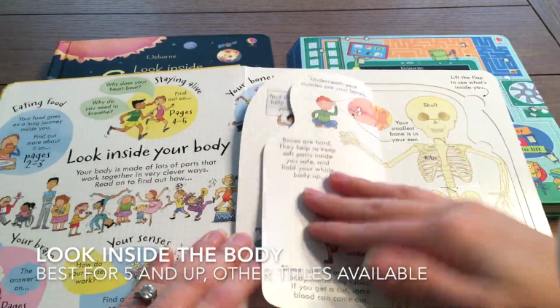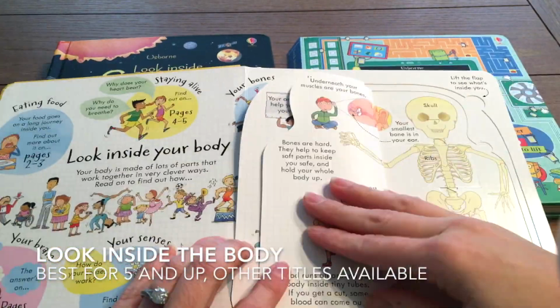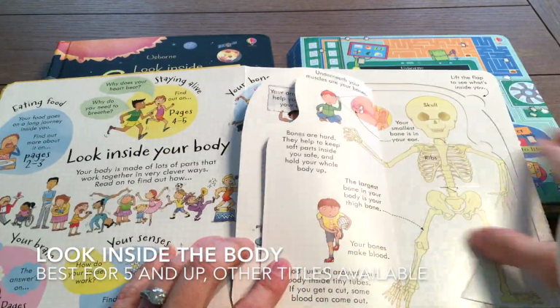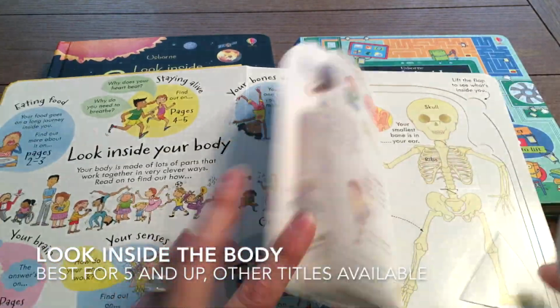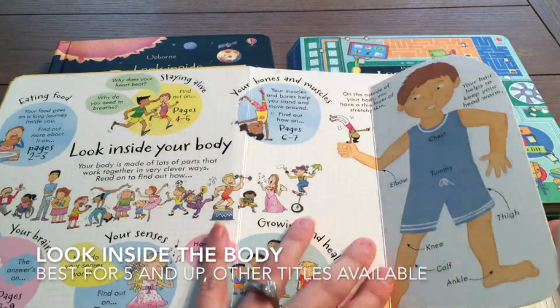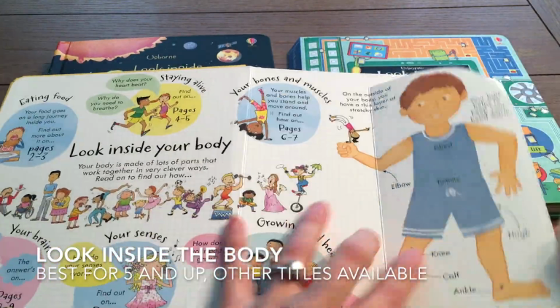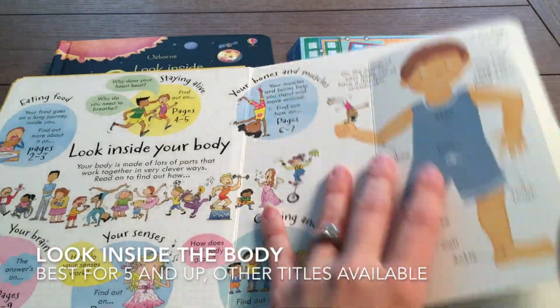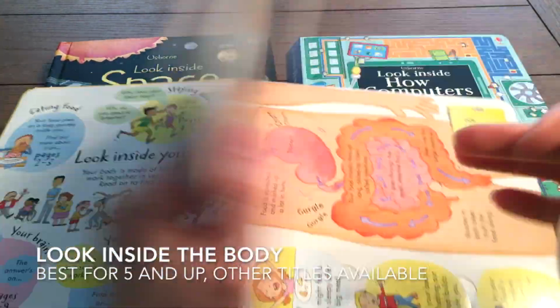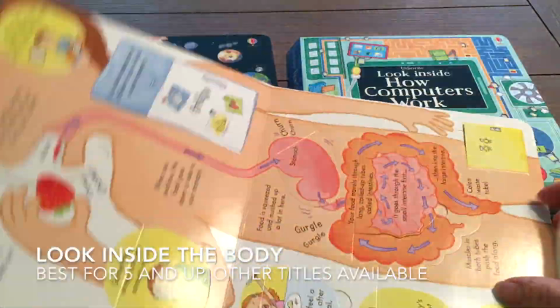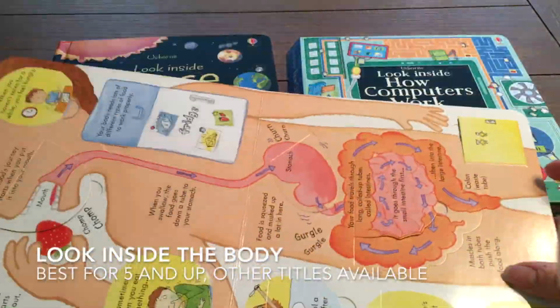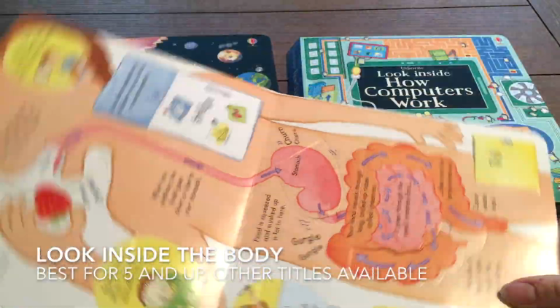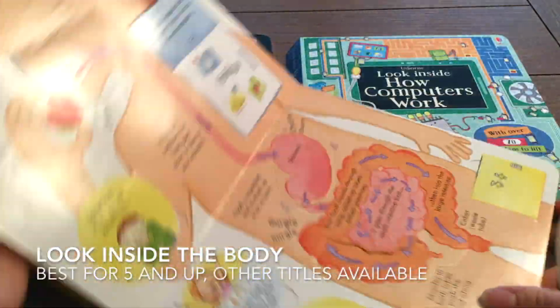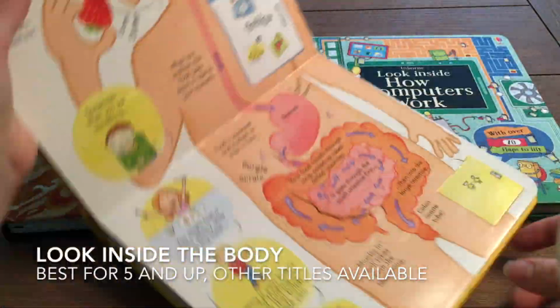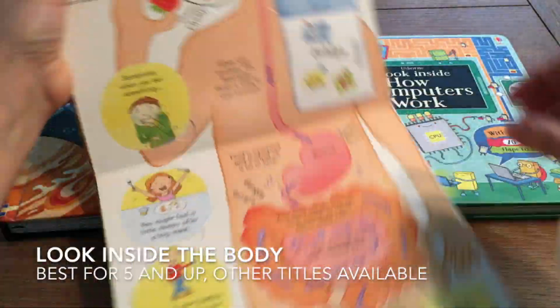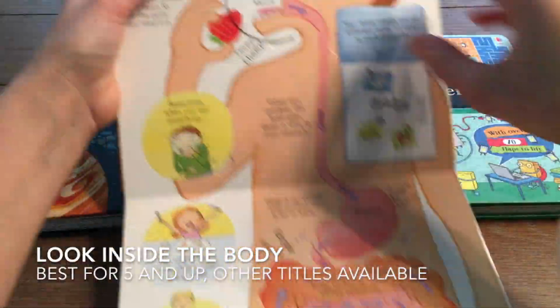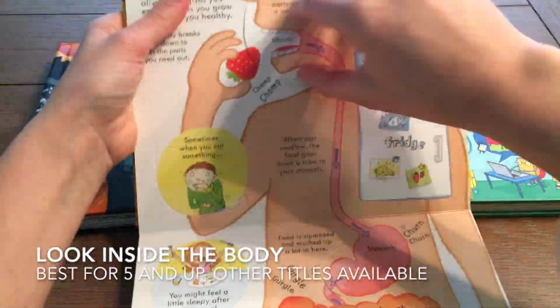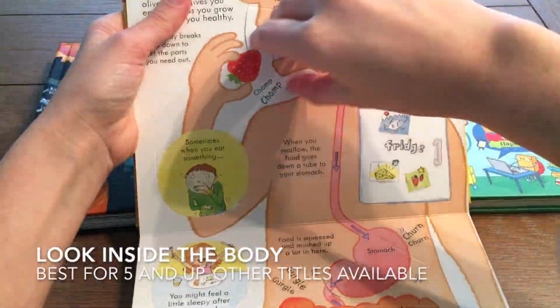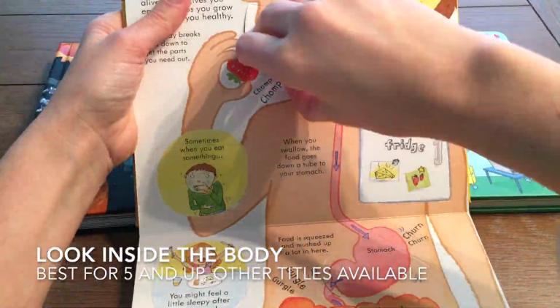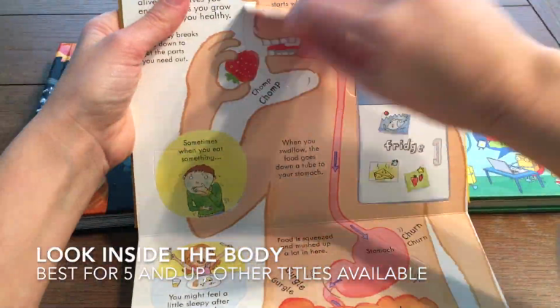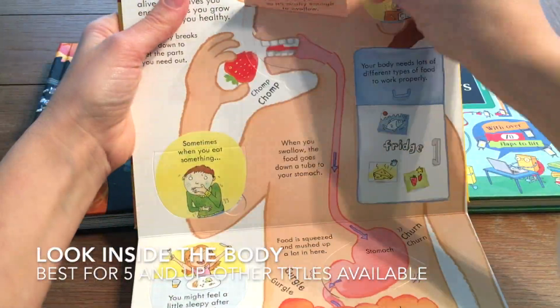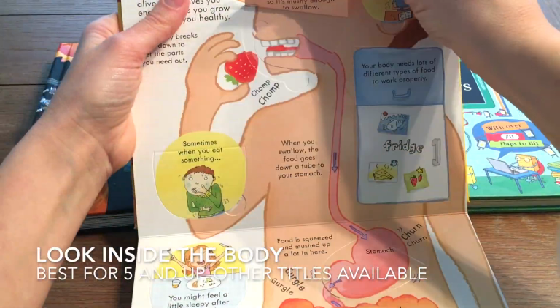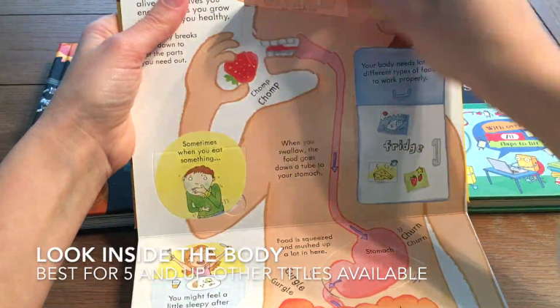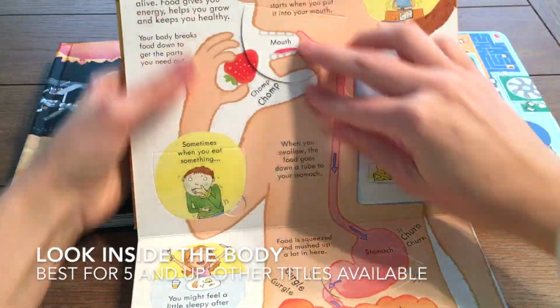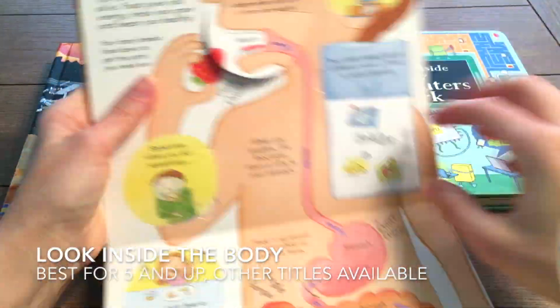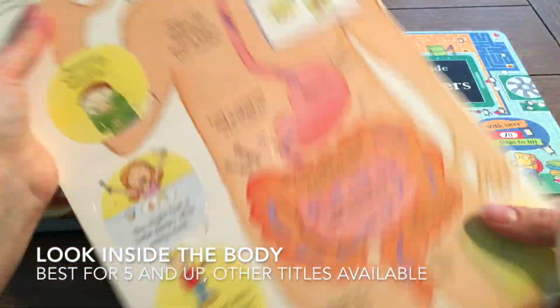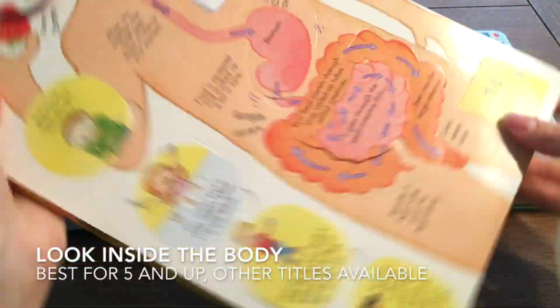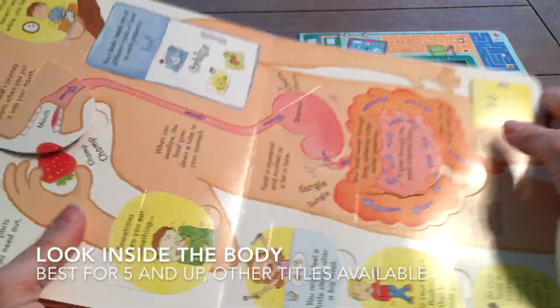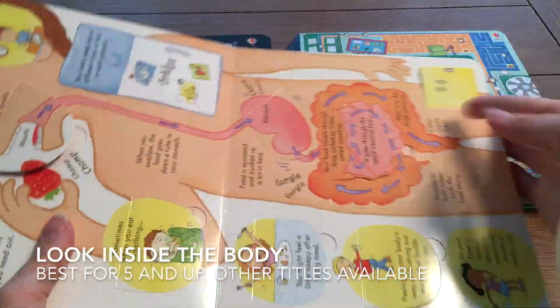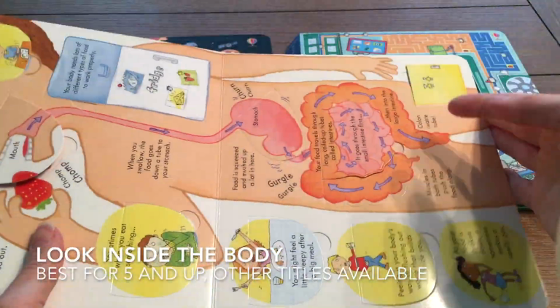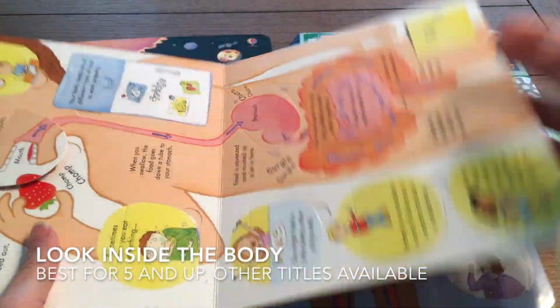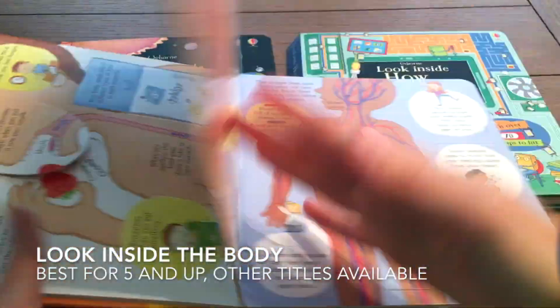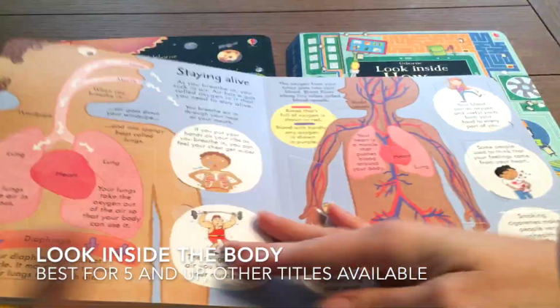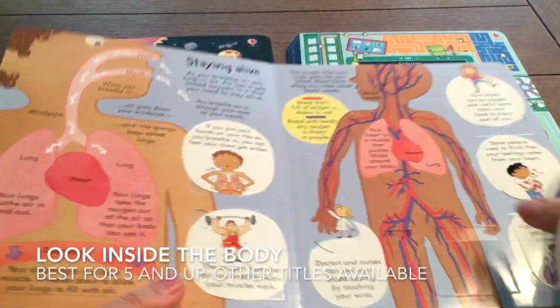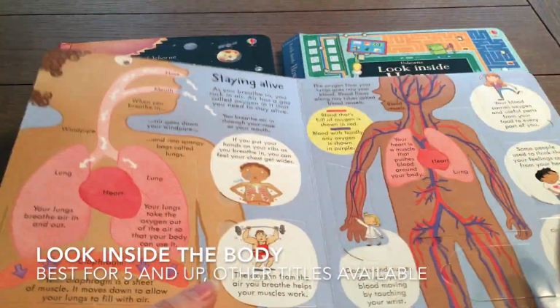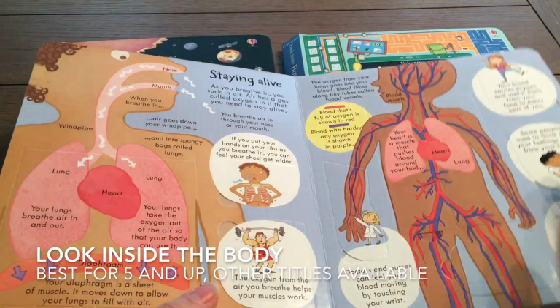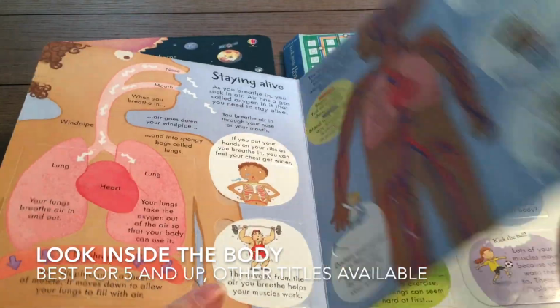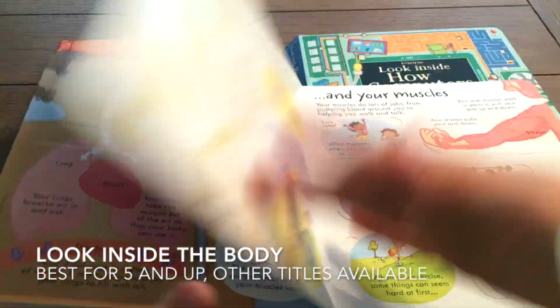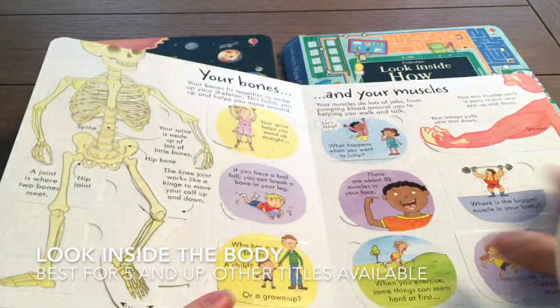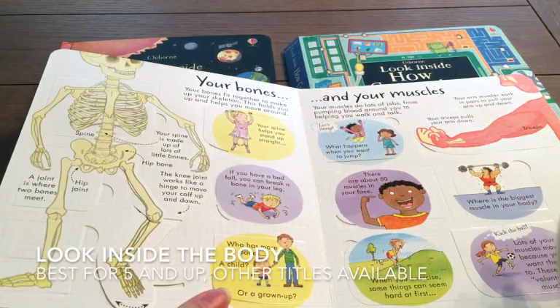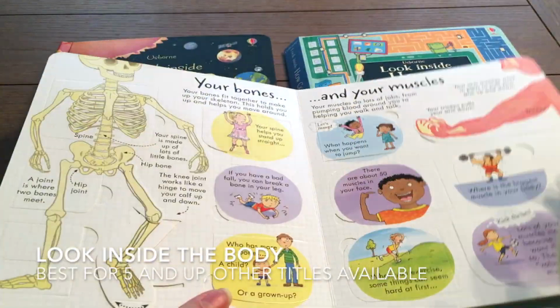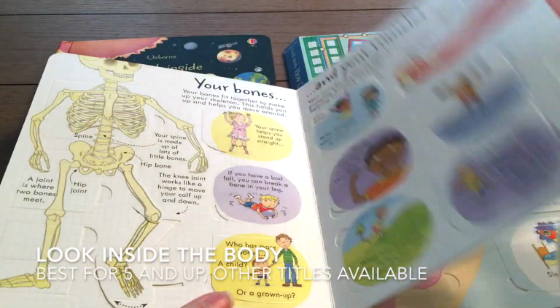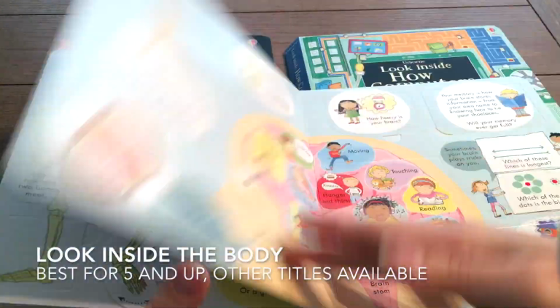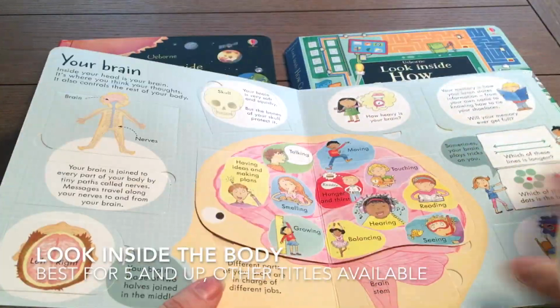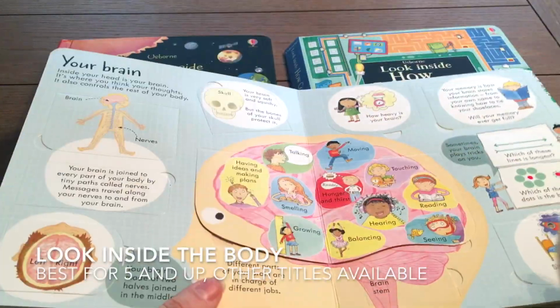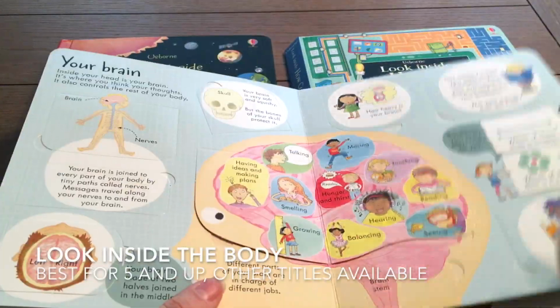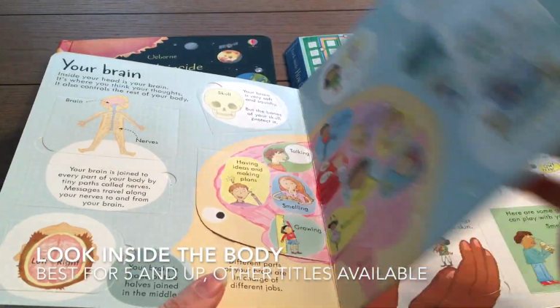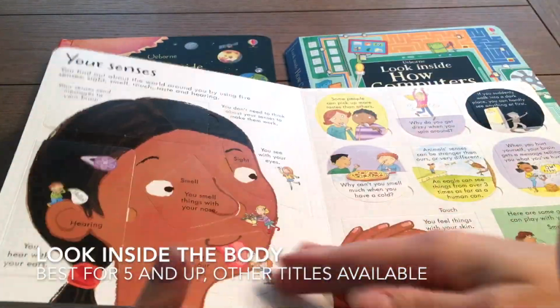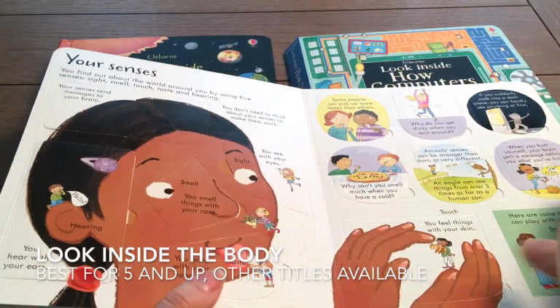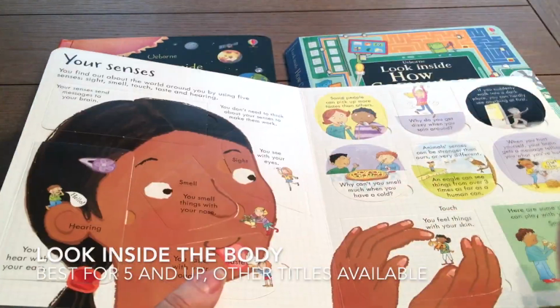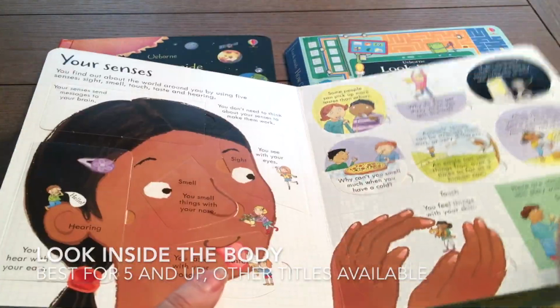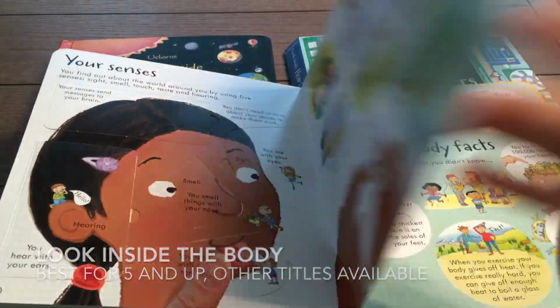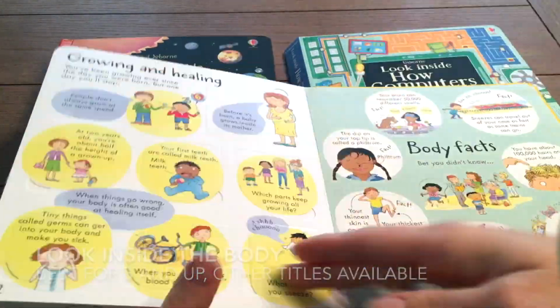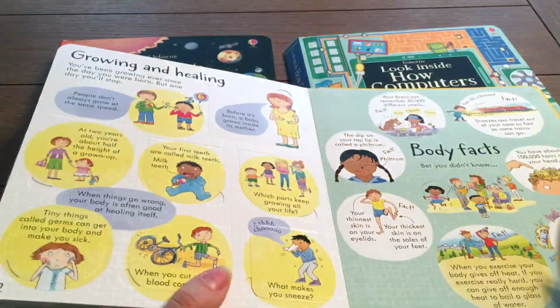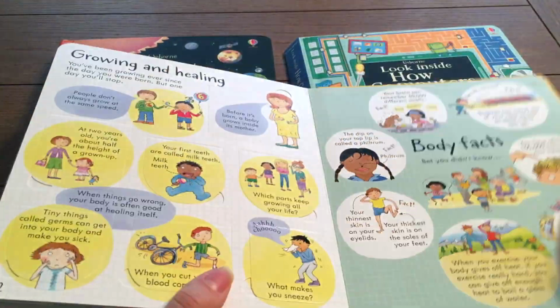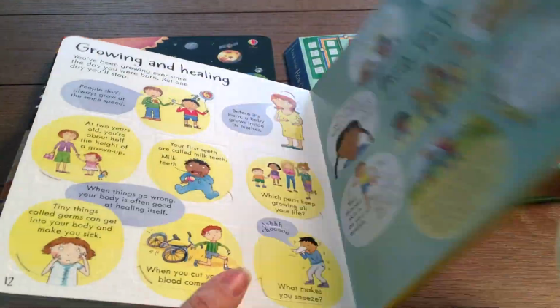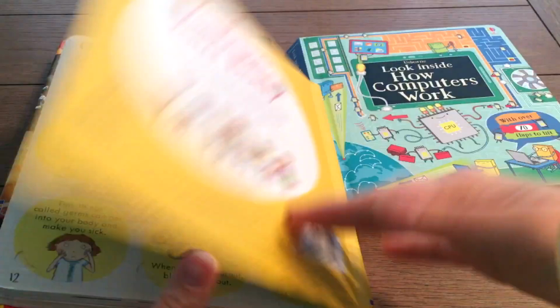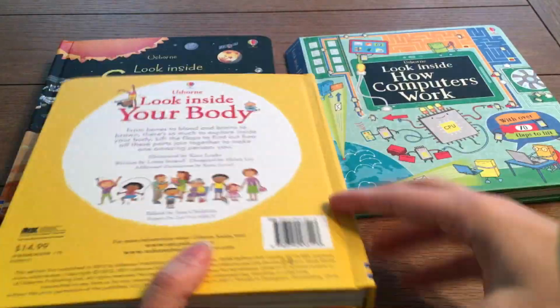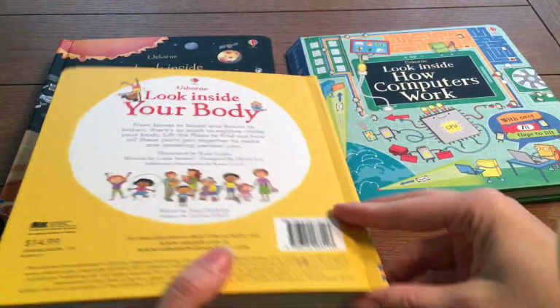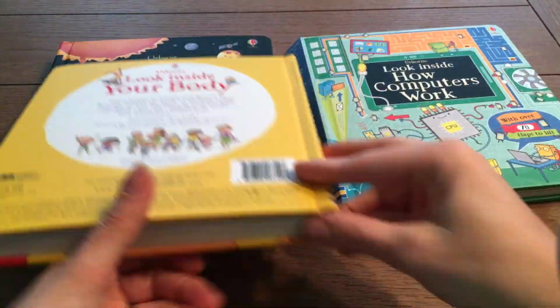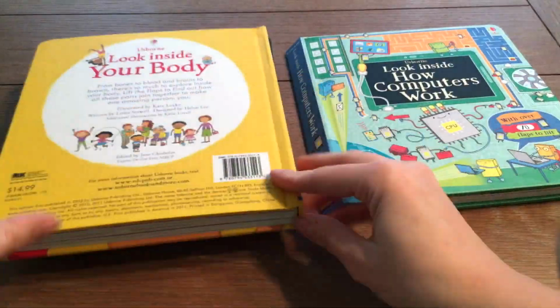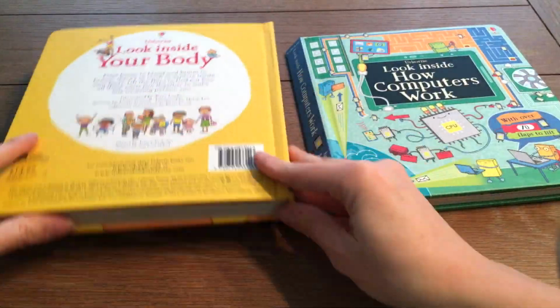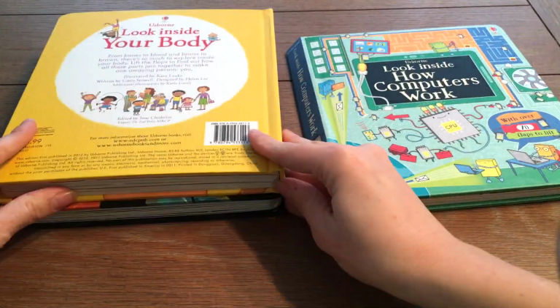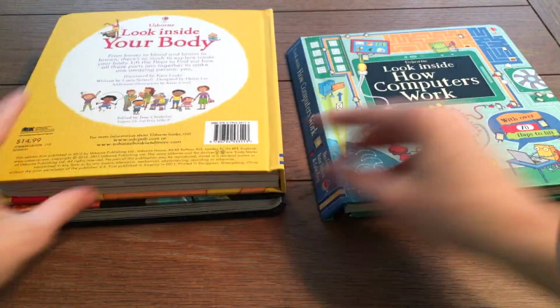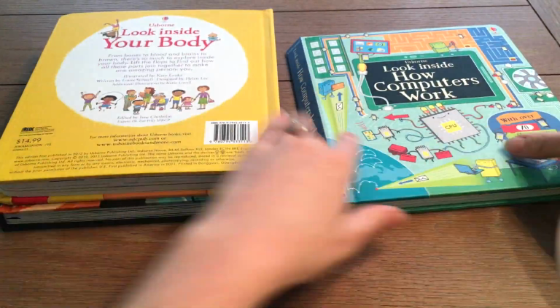Our Look Inside books have flaps within flaps, full of information on various subjects that are best for ages 5 and up.